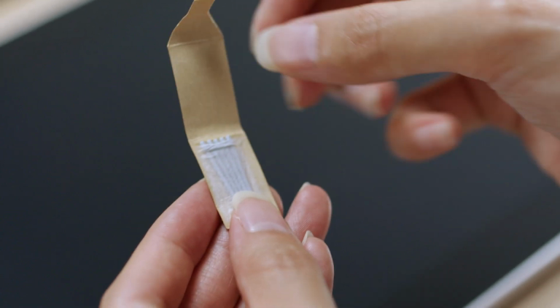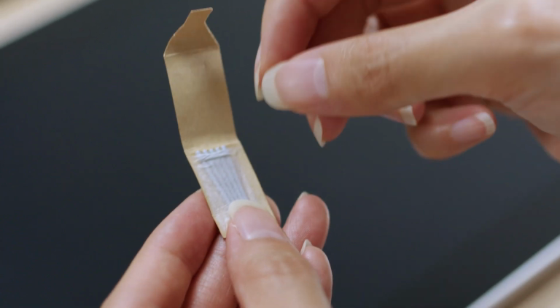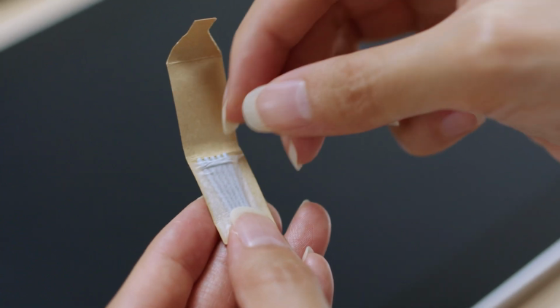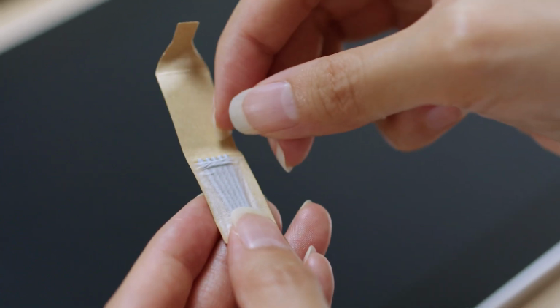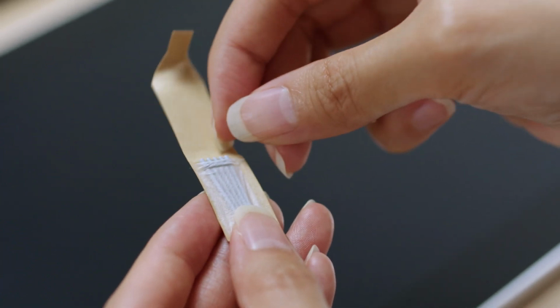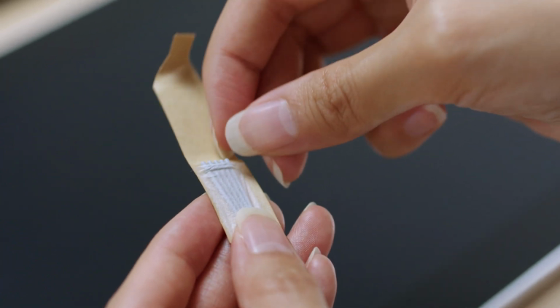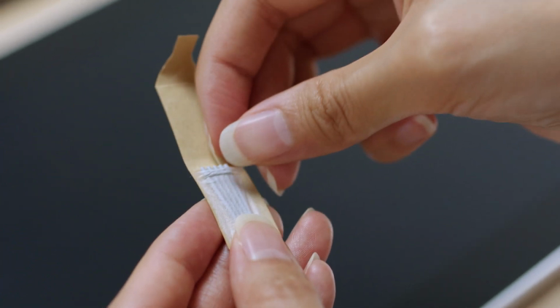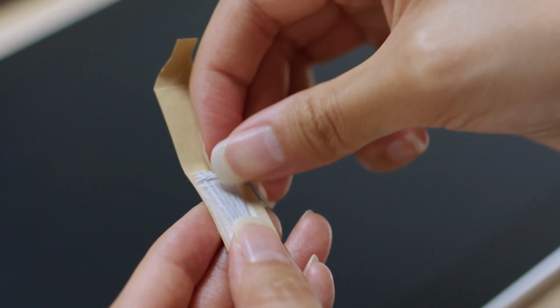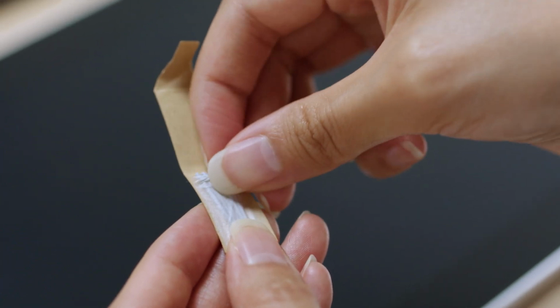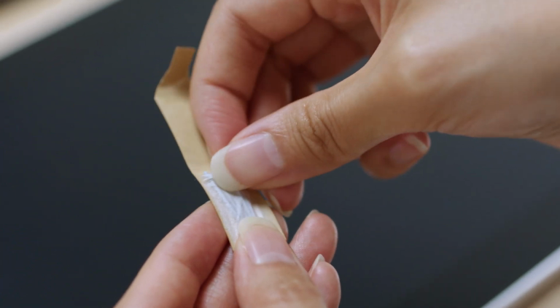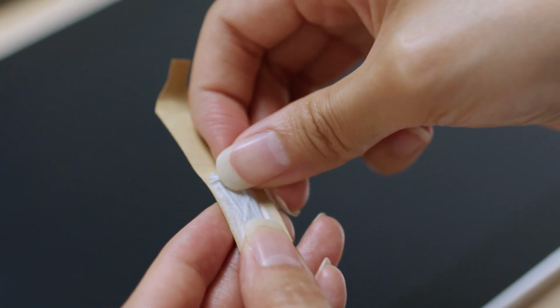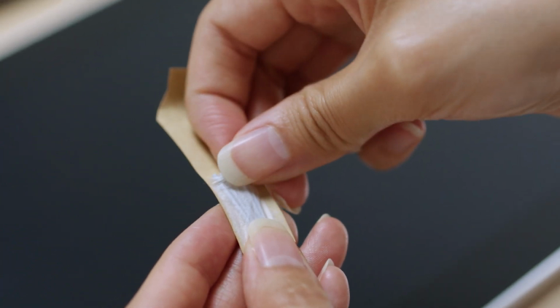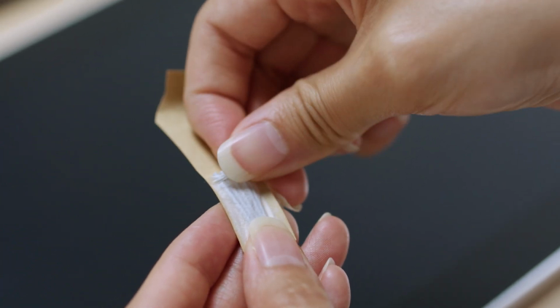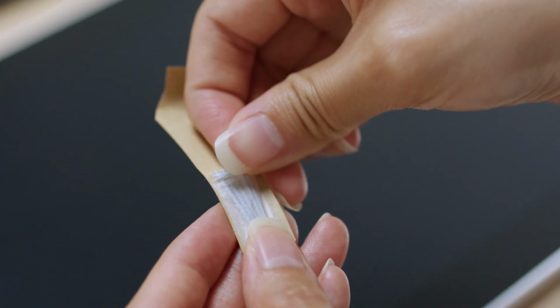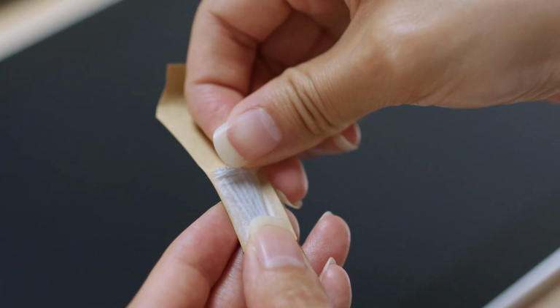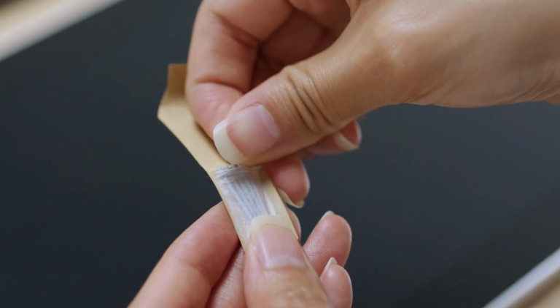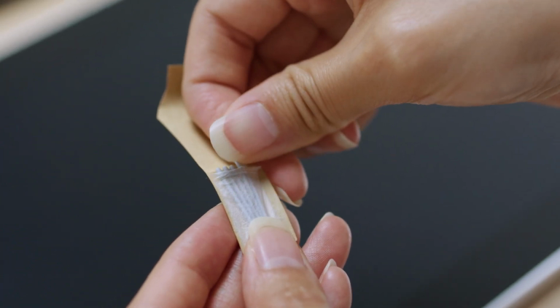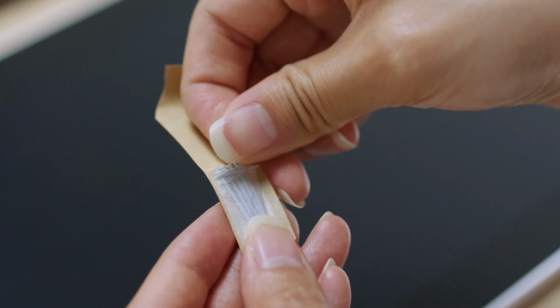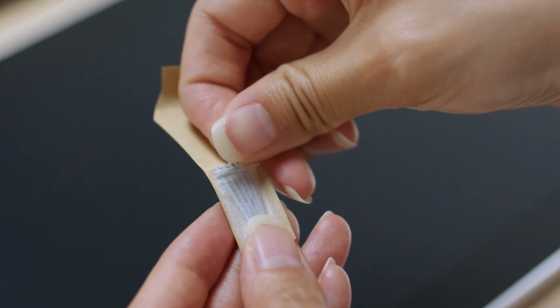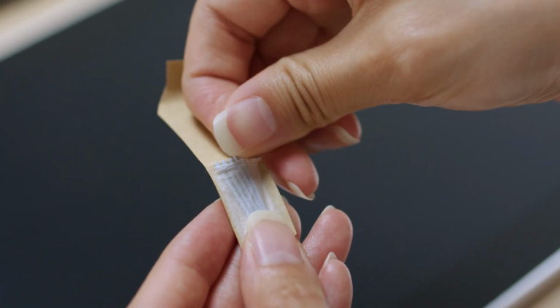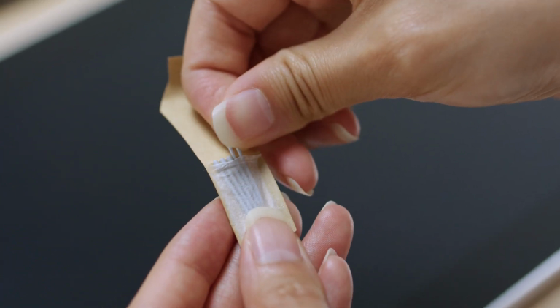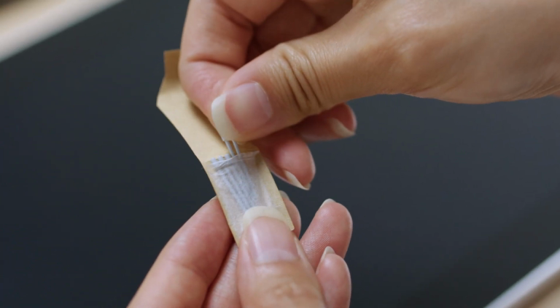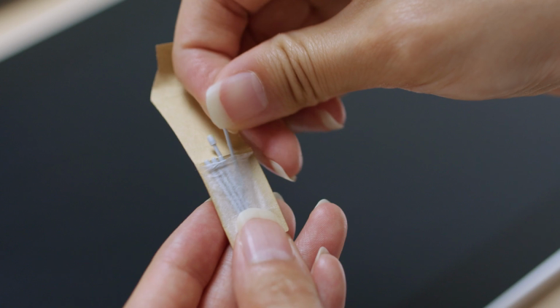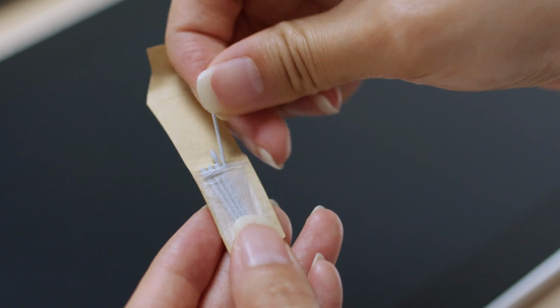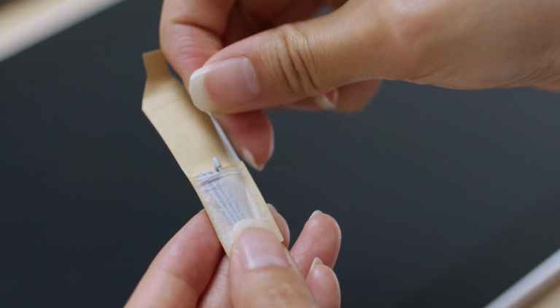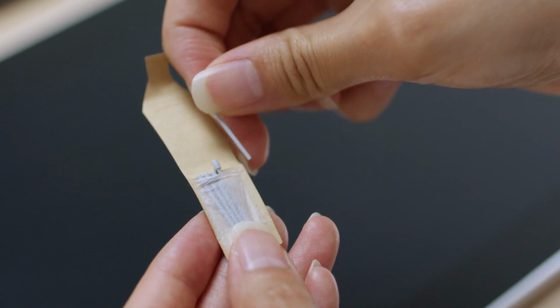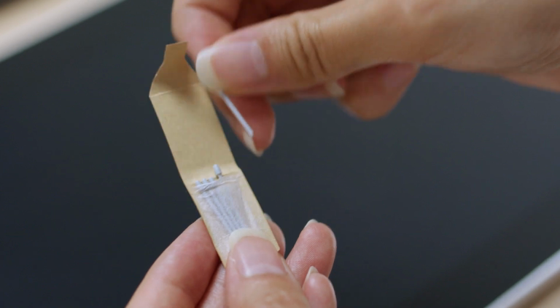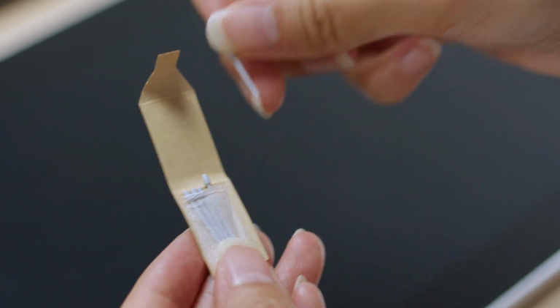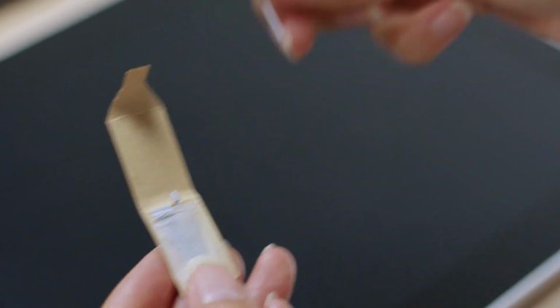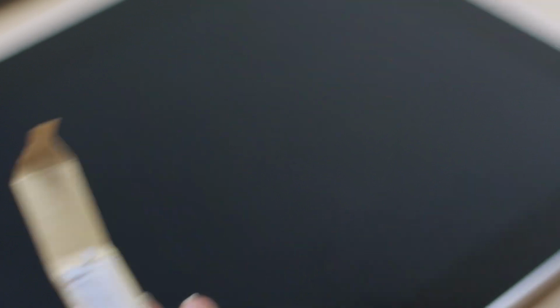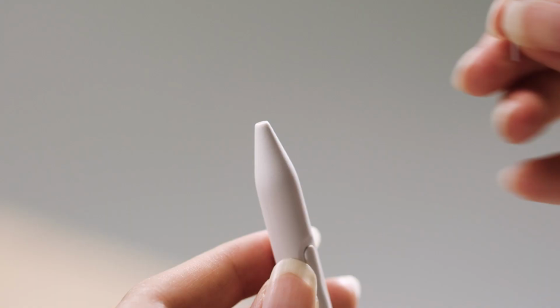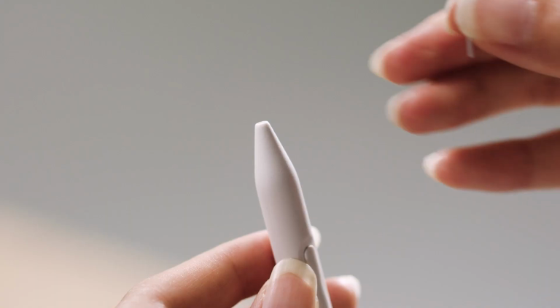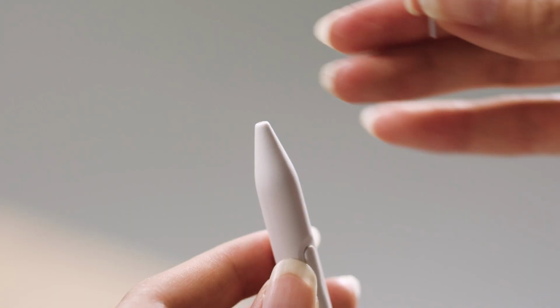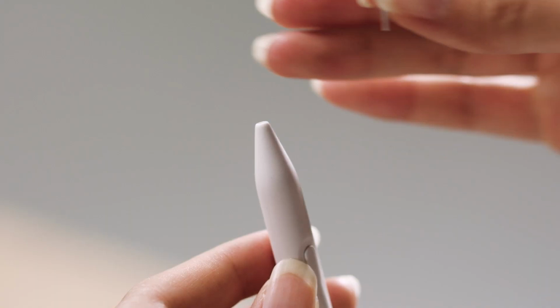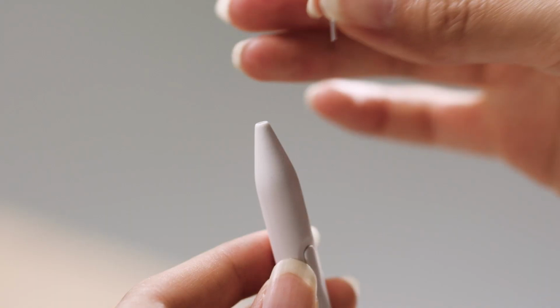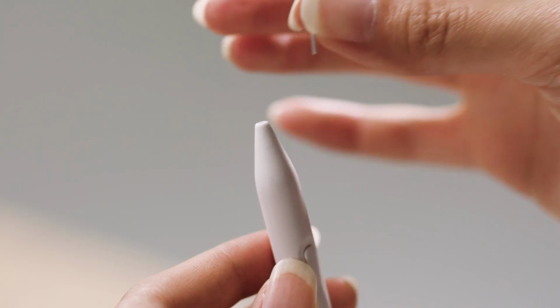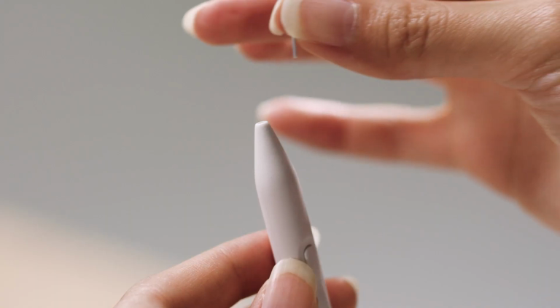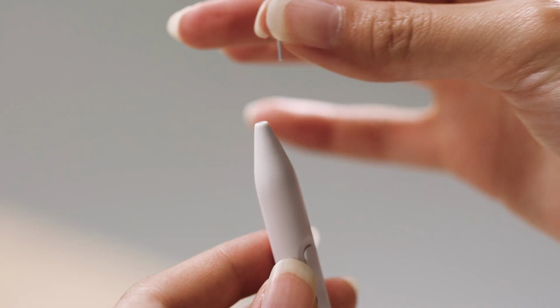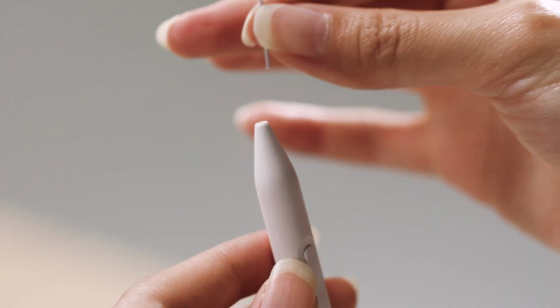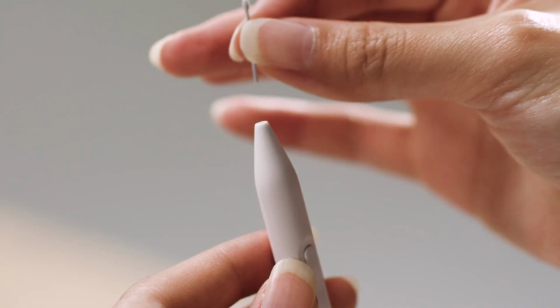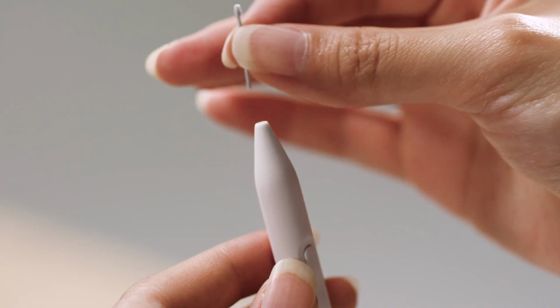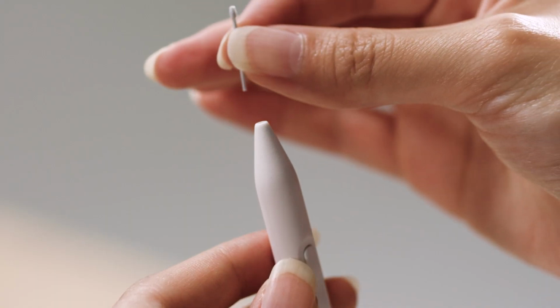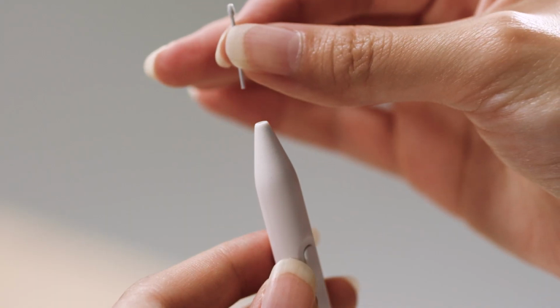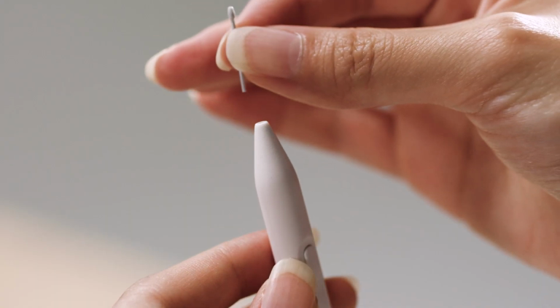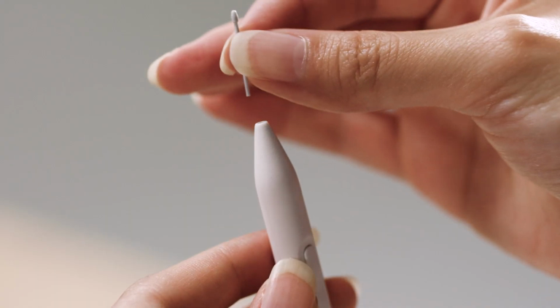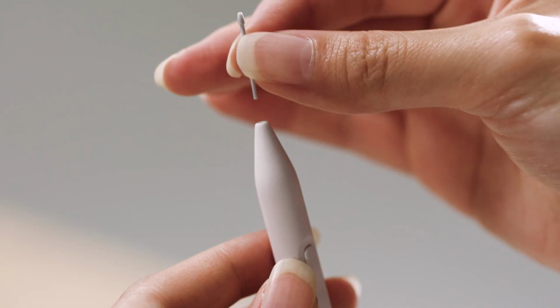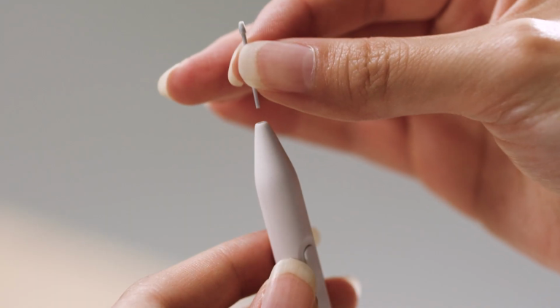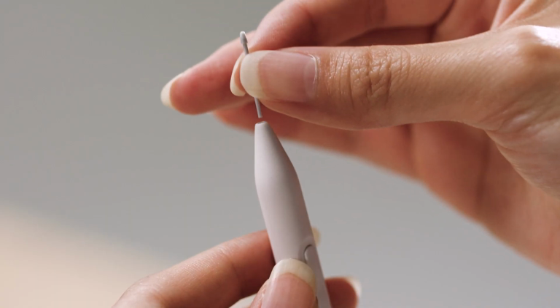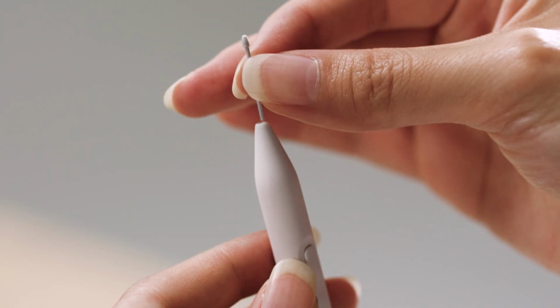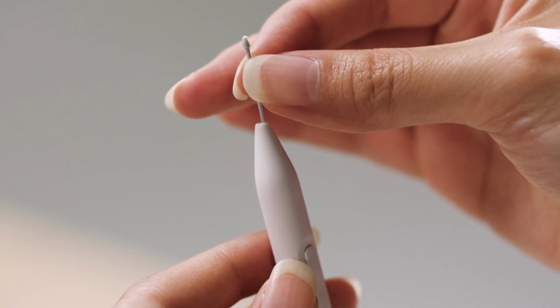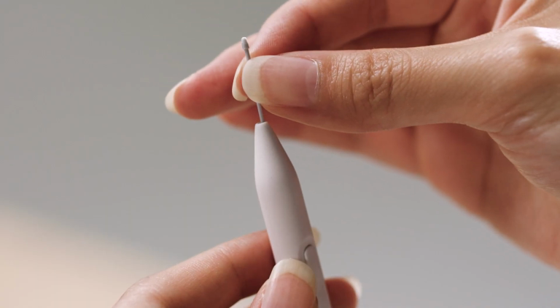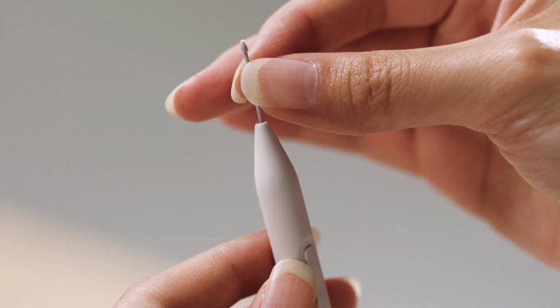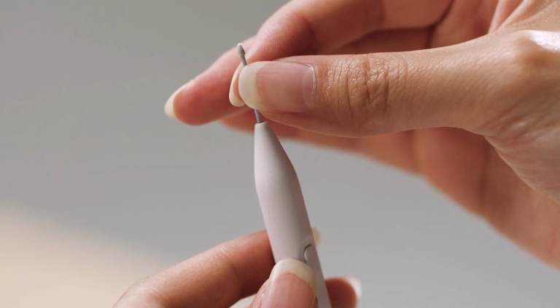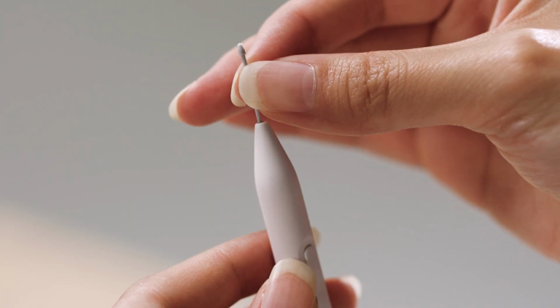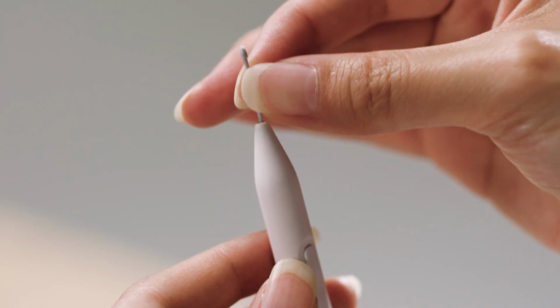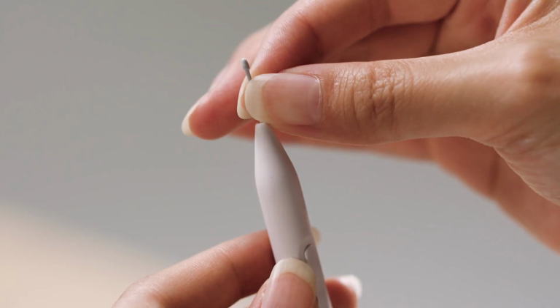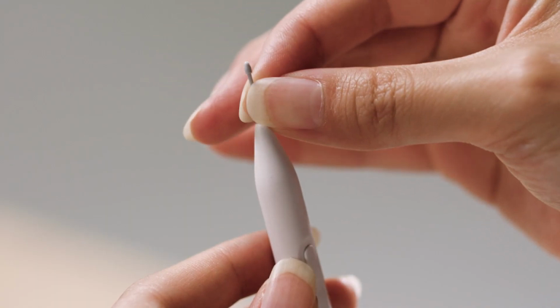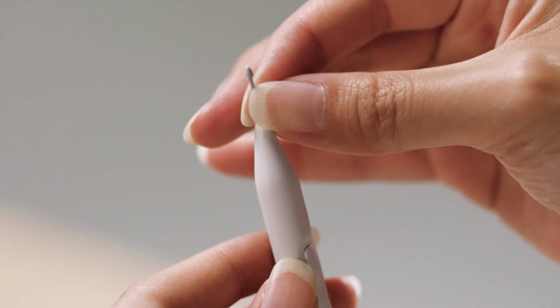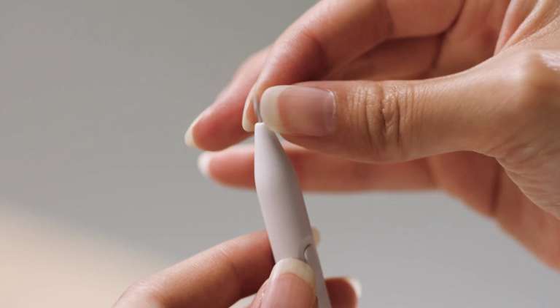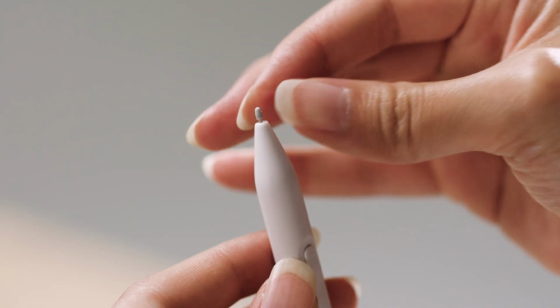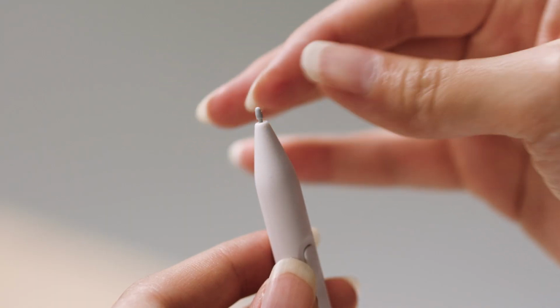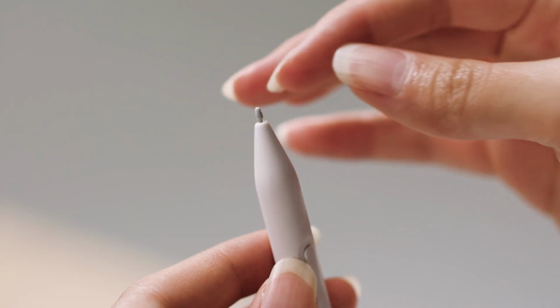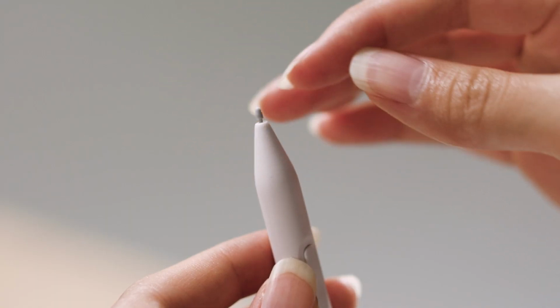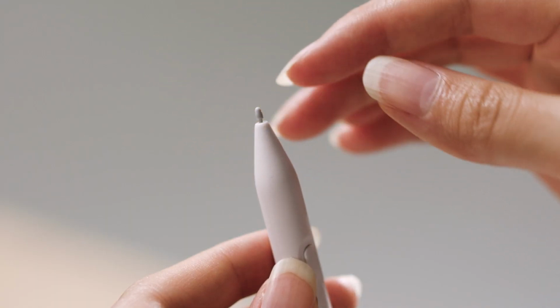Now pick up your replacement pen nib and gently push it into the opening with the slim side until you feel it clicking in.